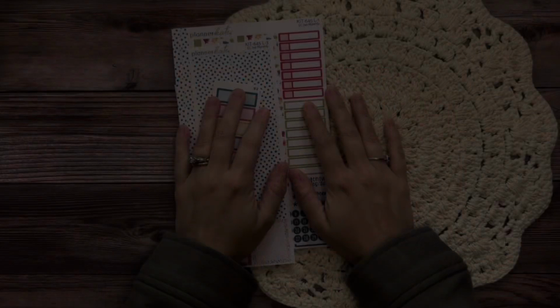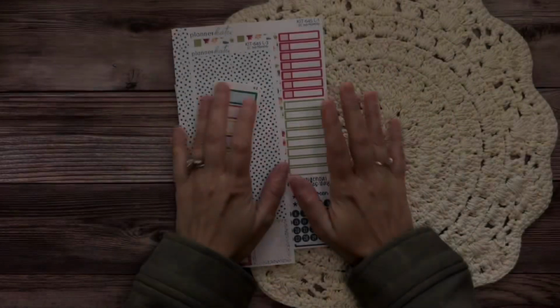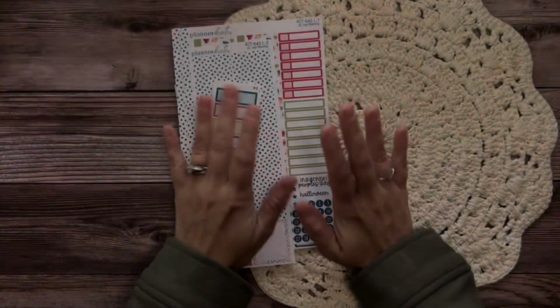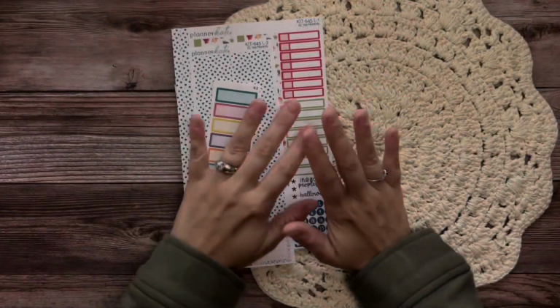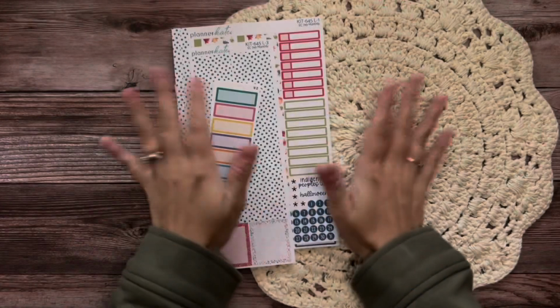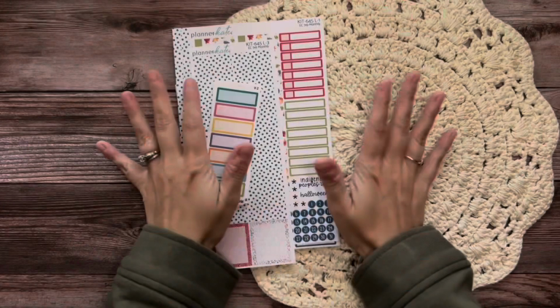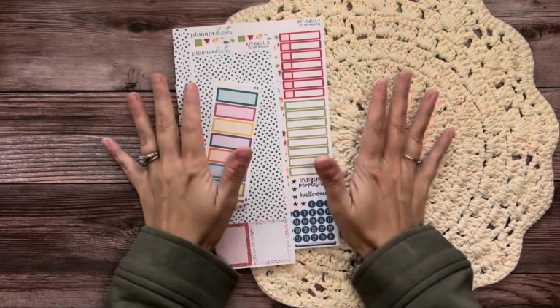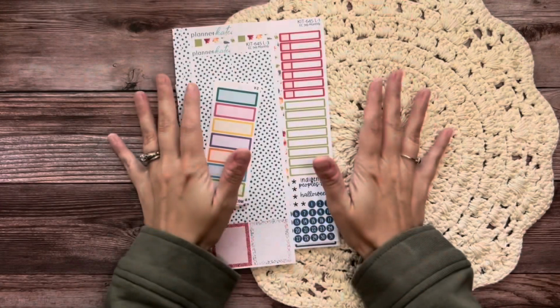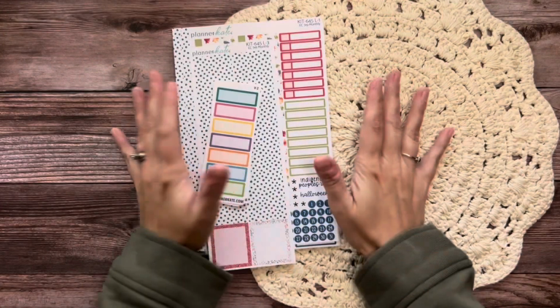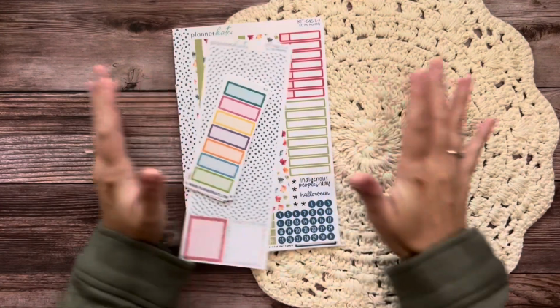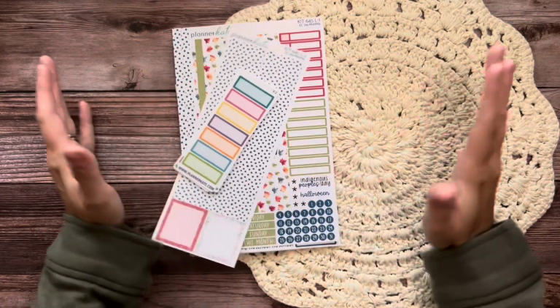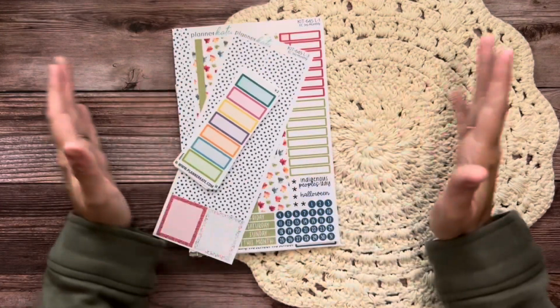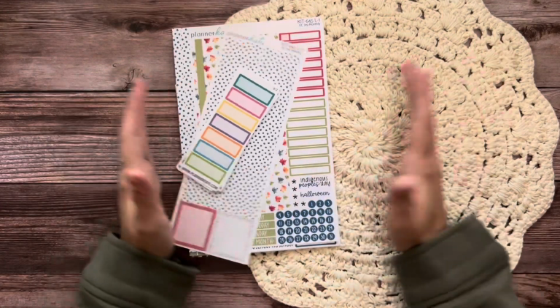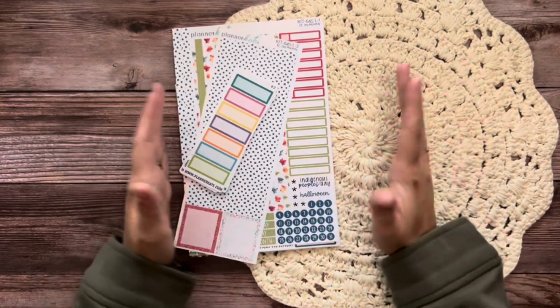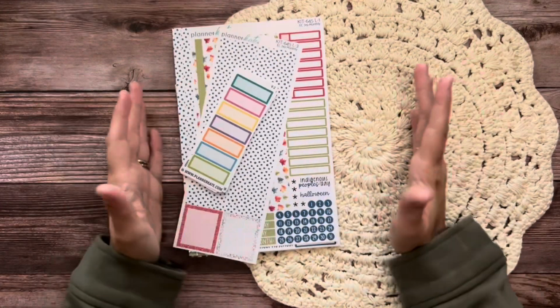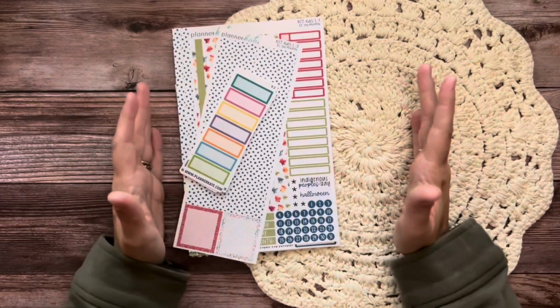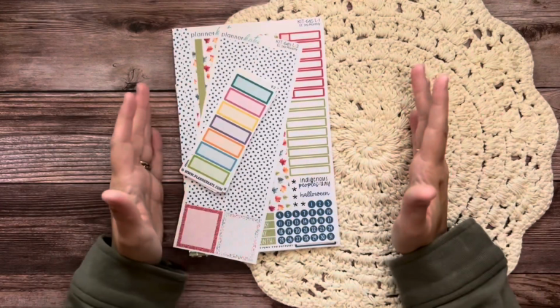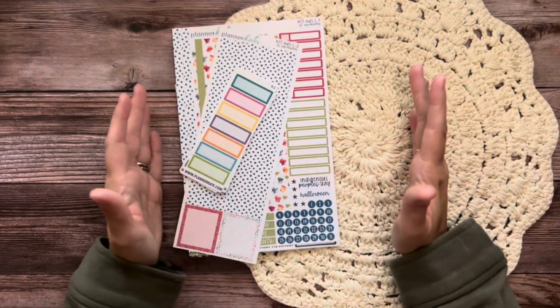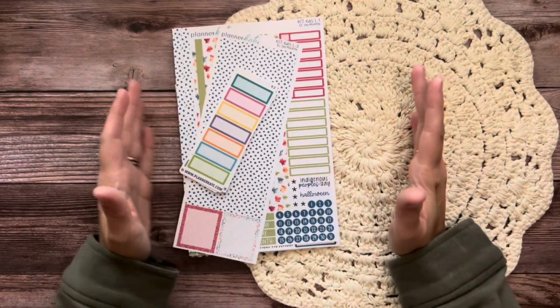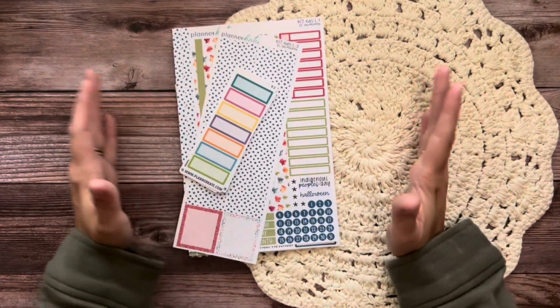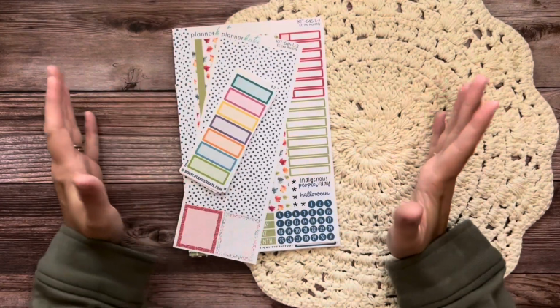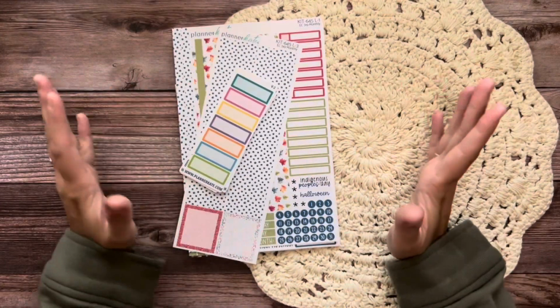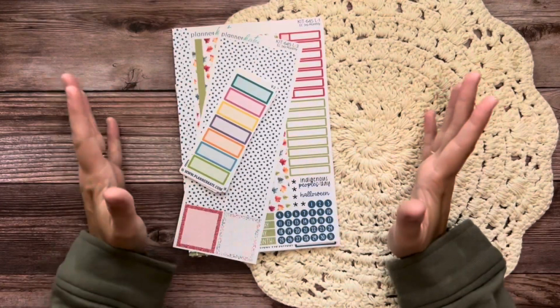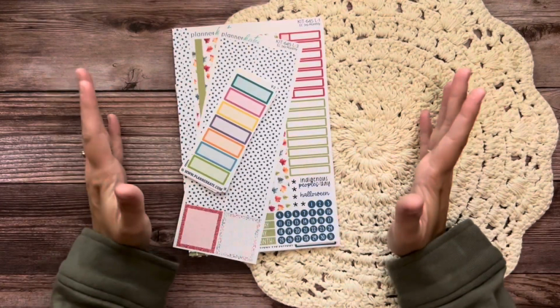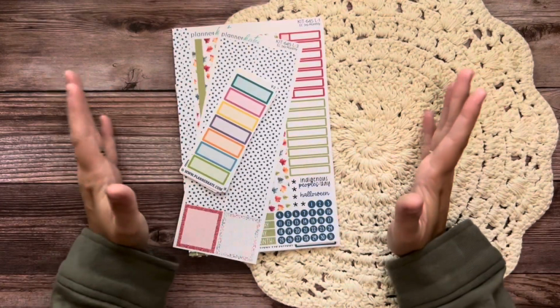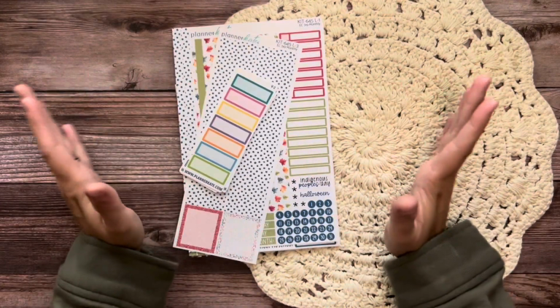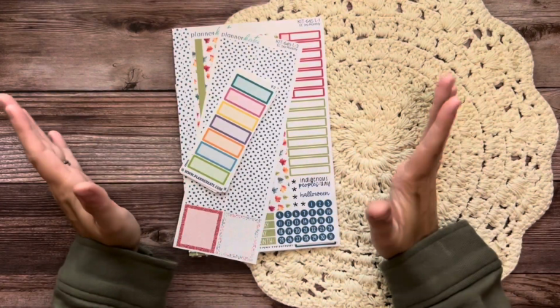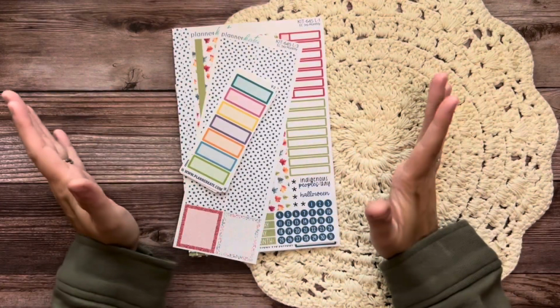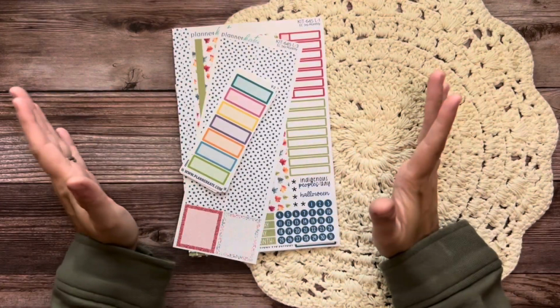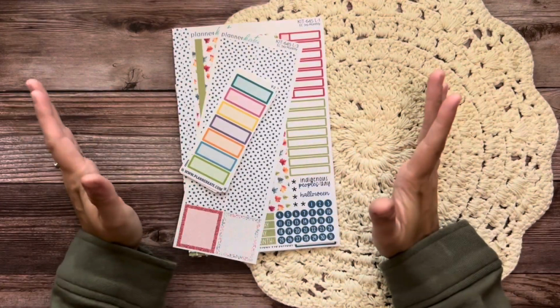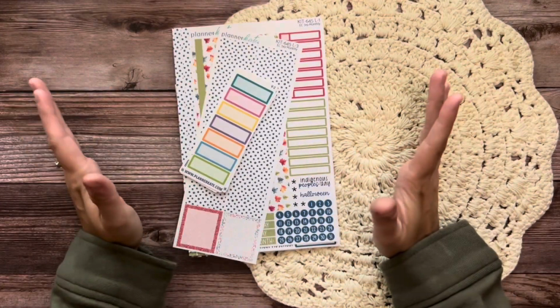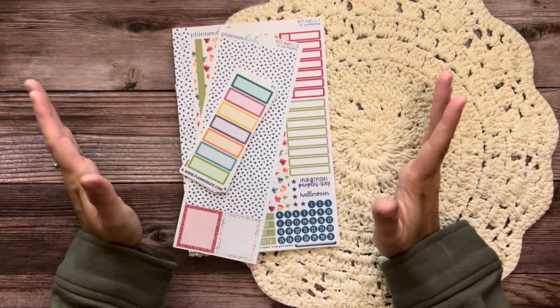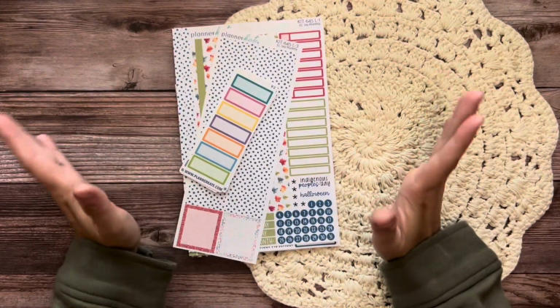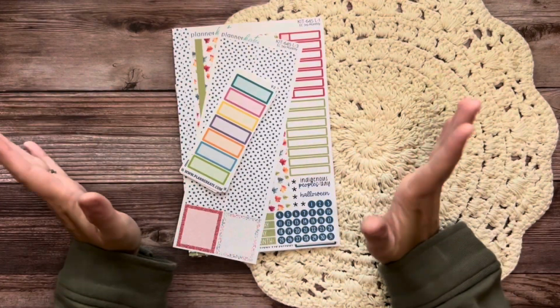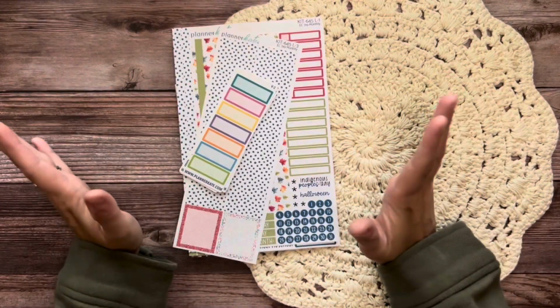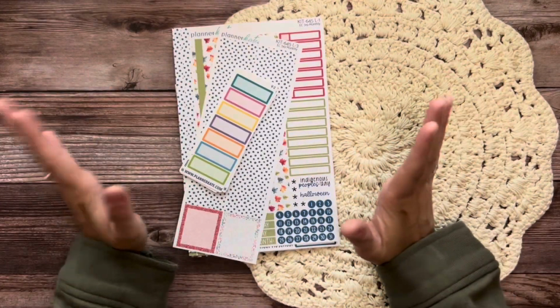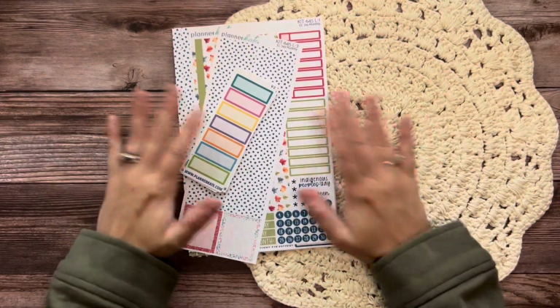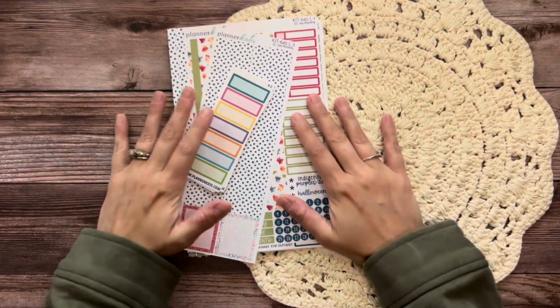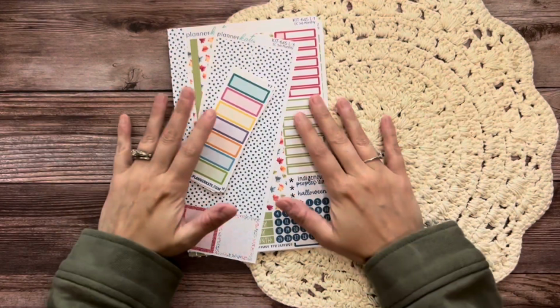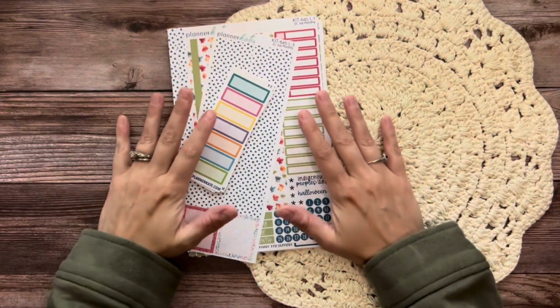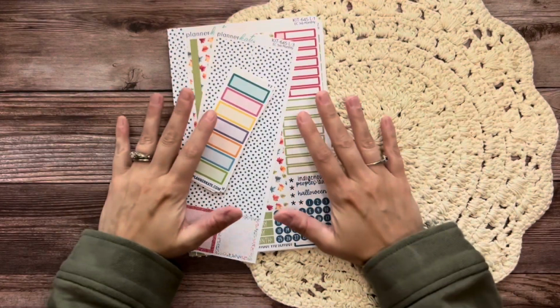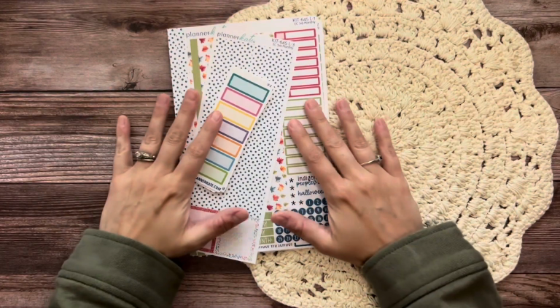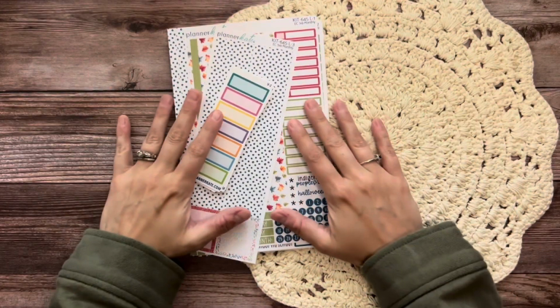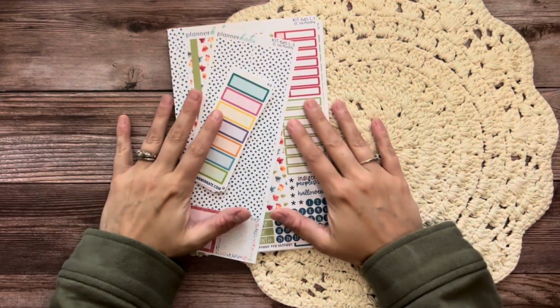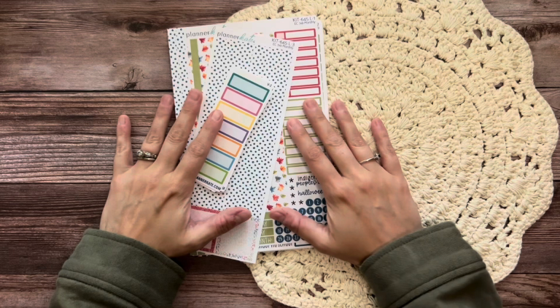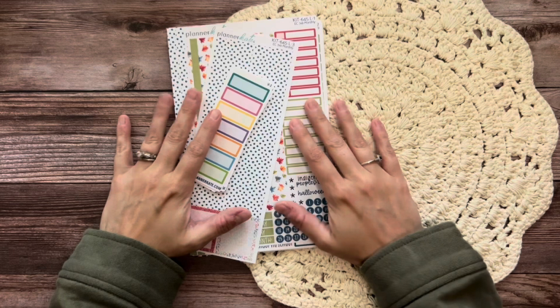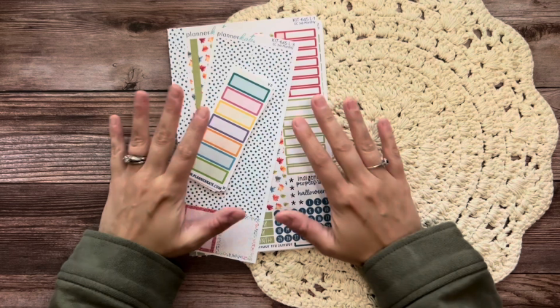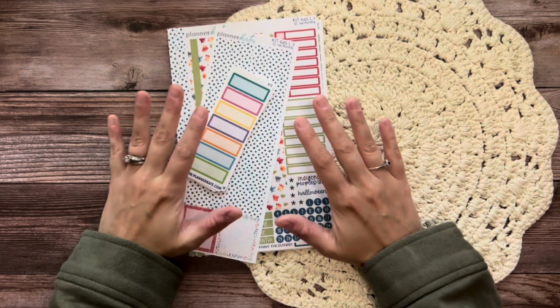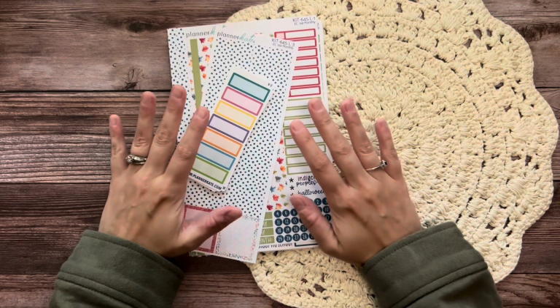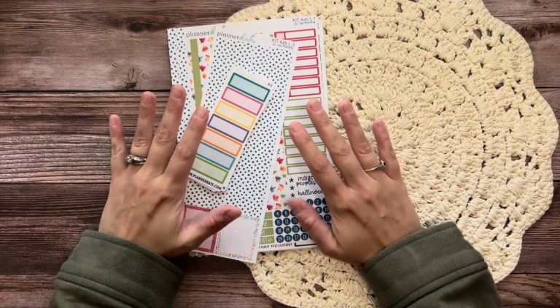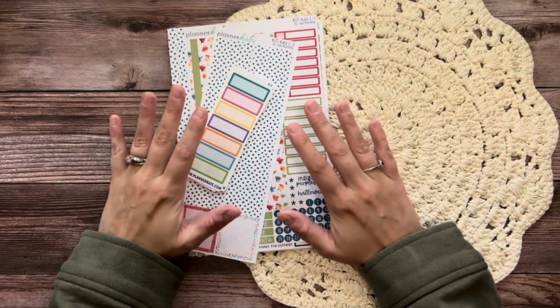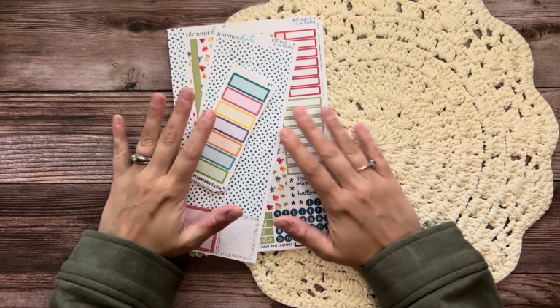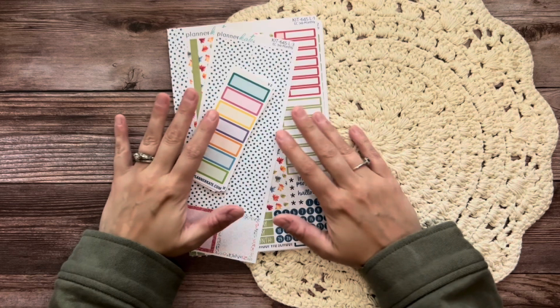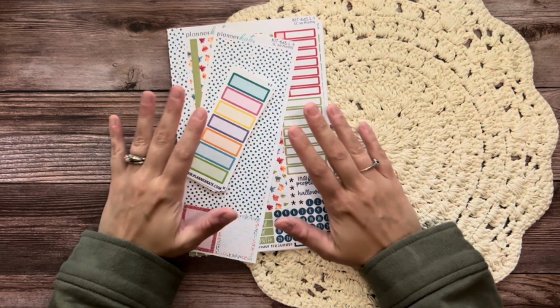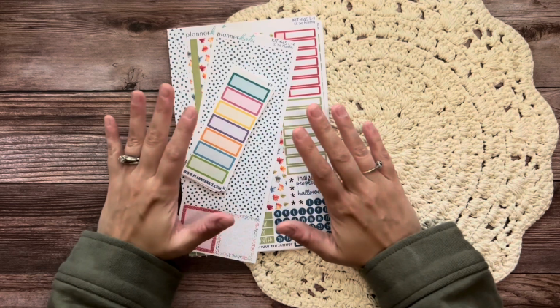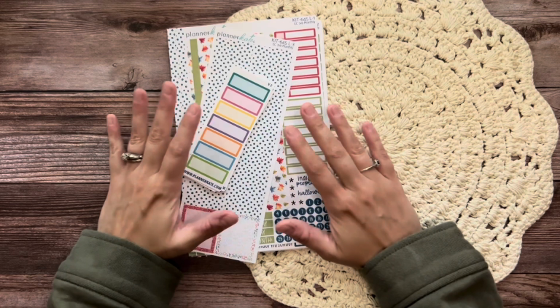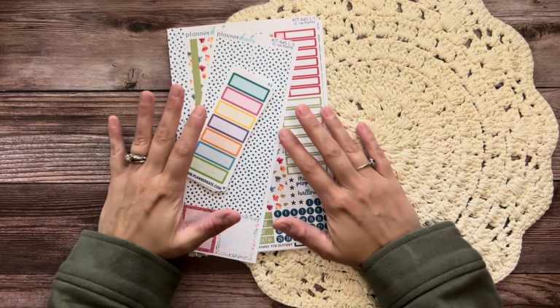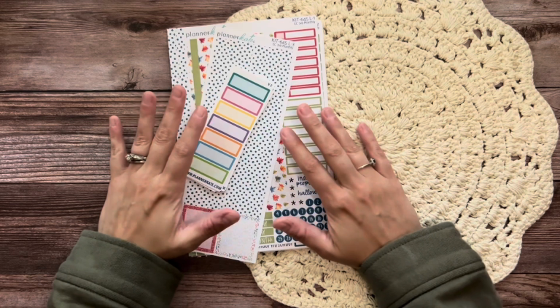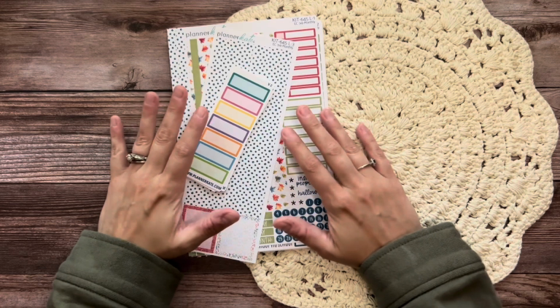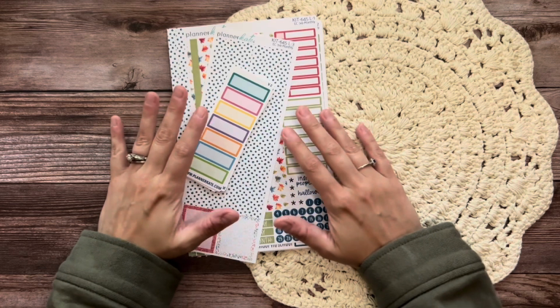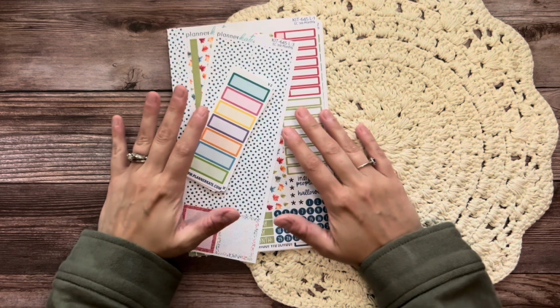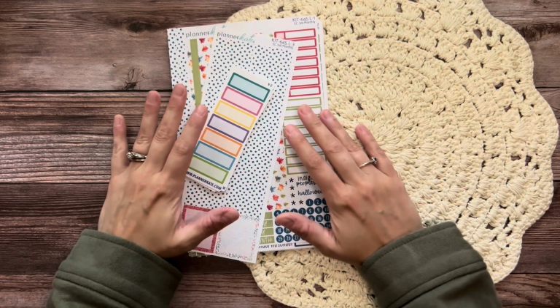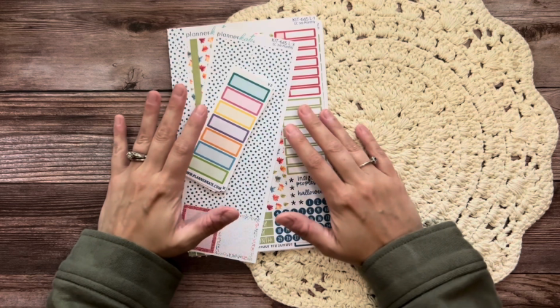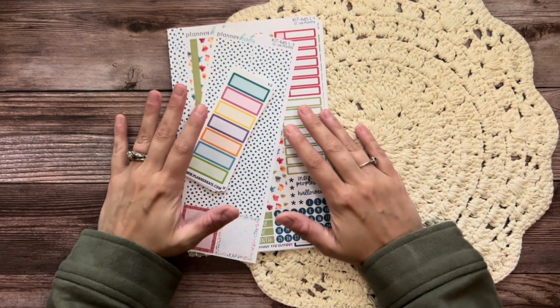Hey there everyone and welcome to my channel. I am Lauren of Lauren Makes Plans and today I'm here to share with you my October Planner Kate sticker haul.